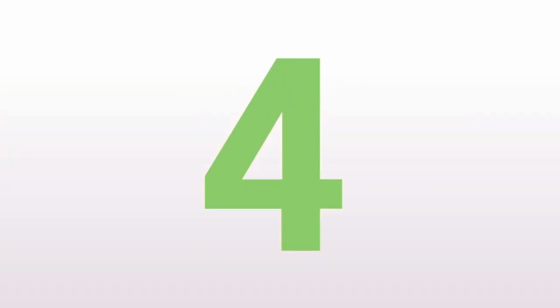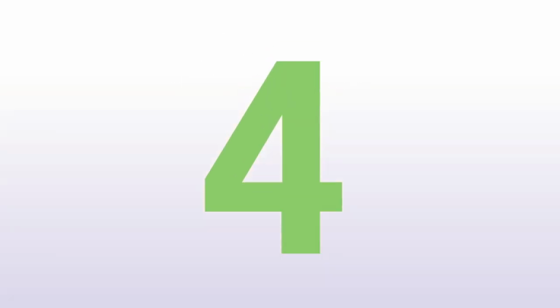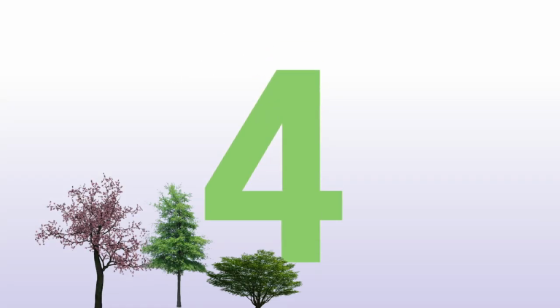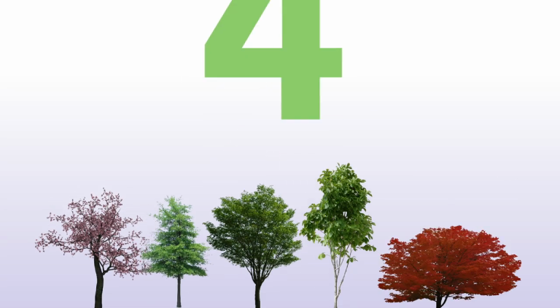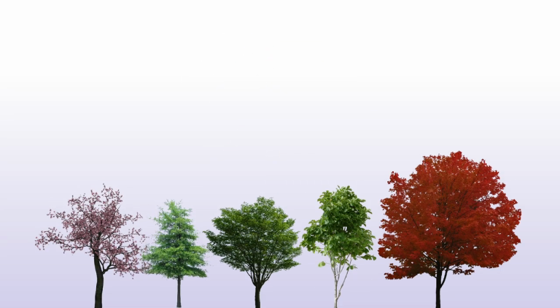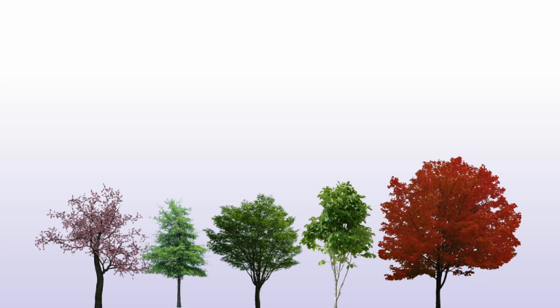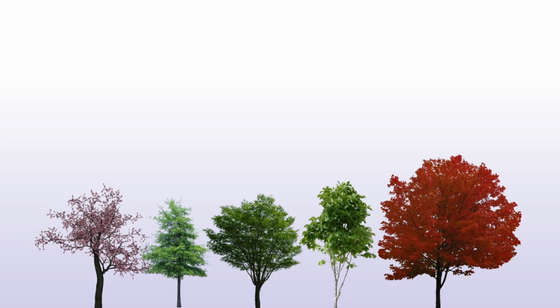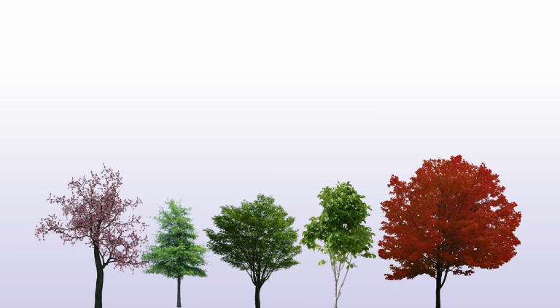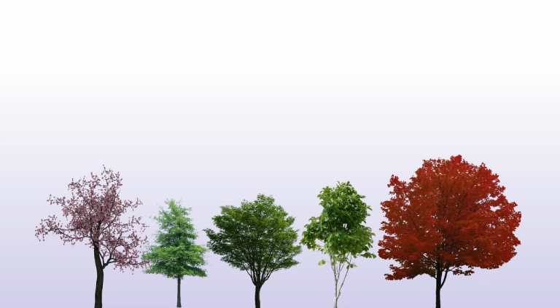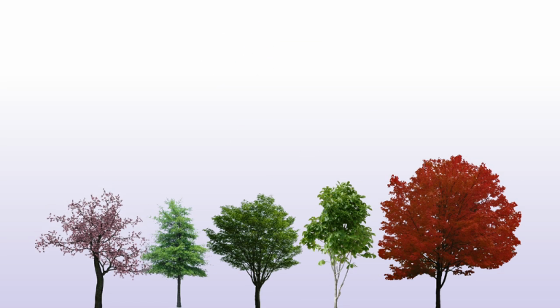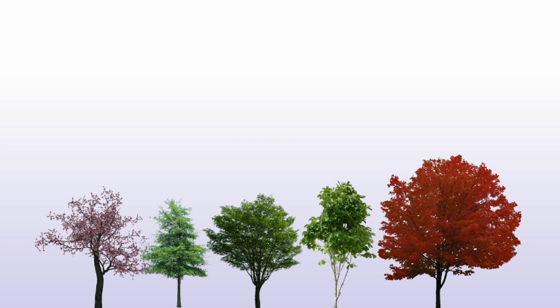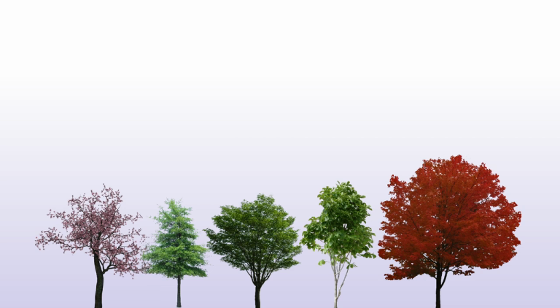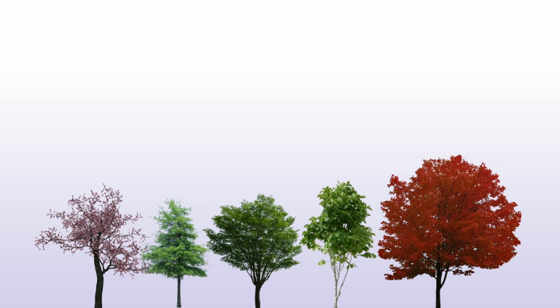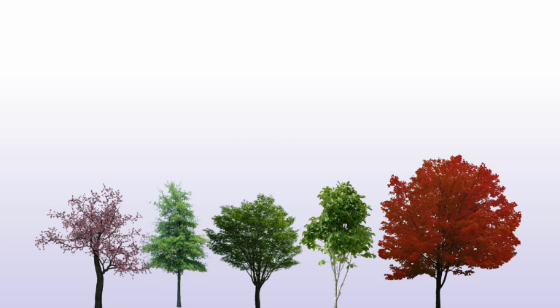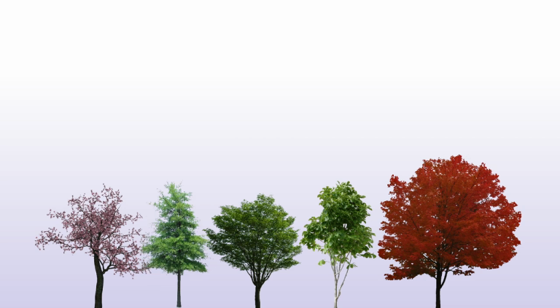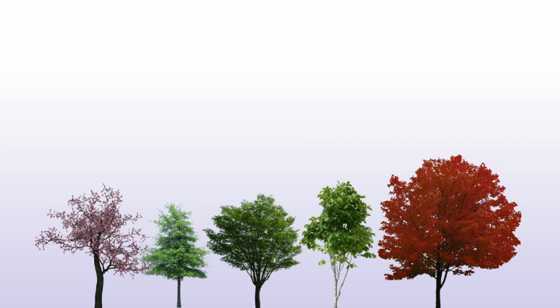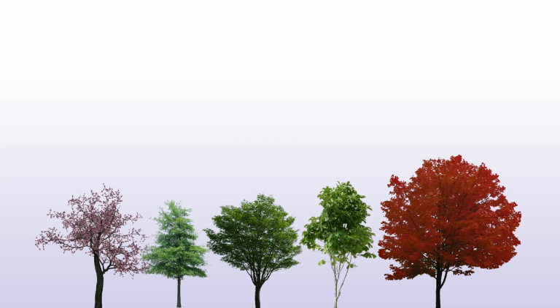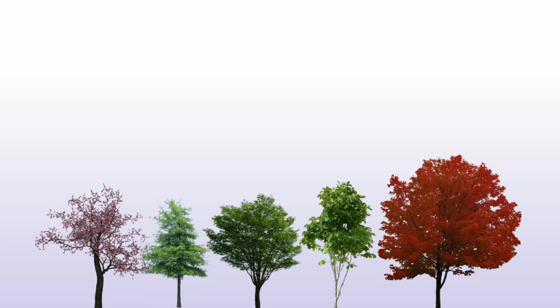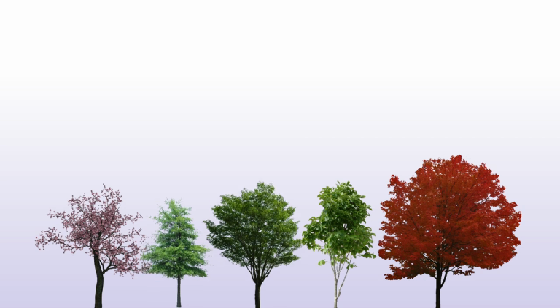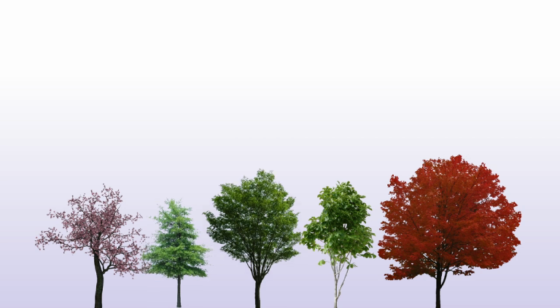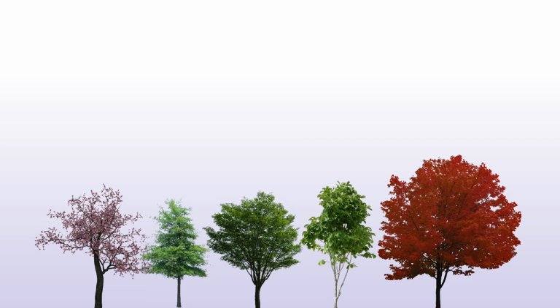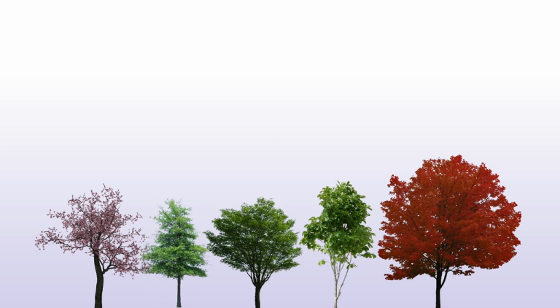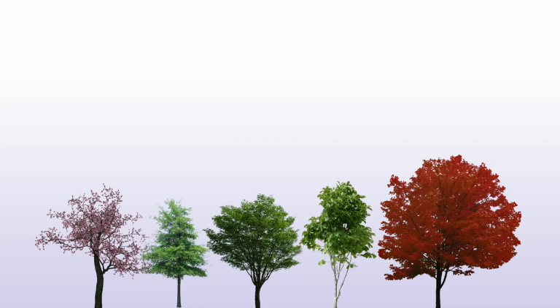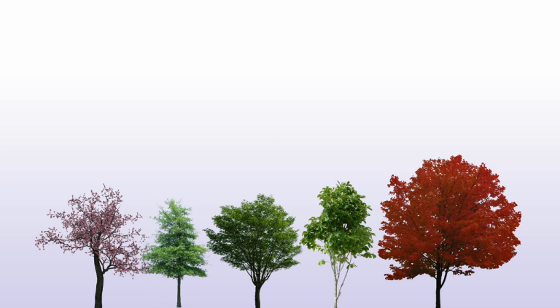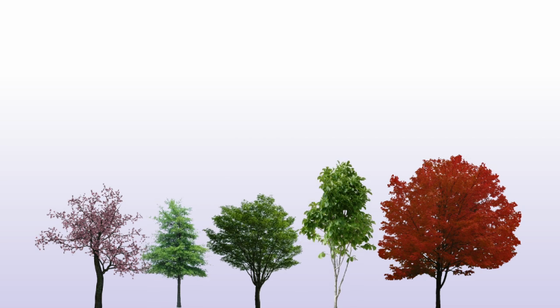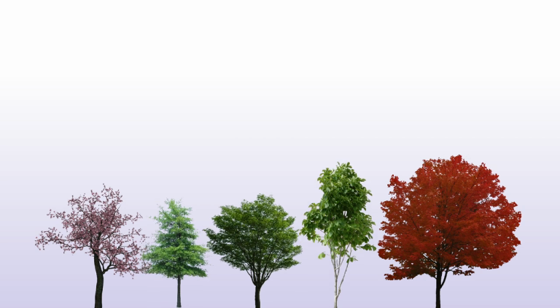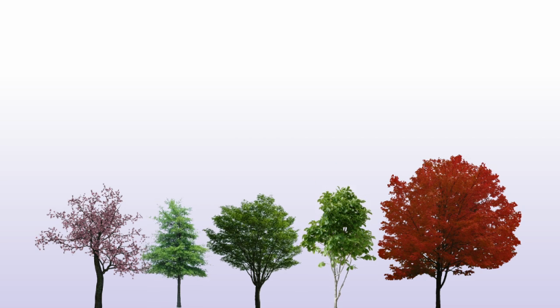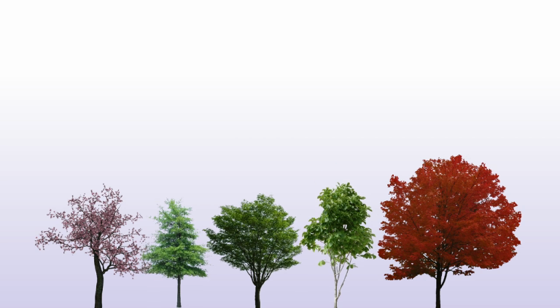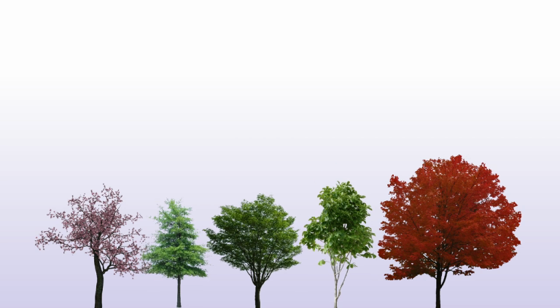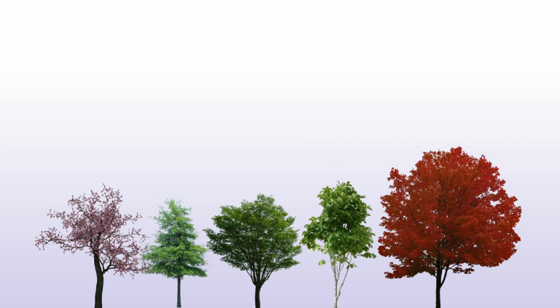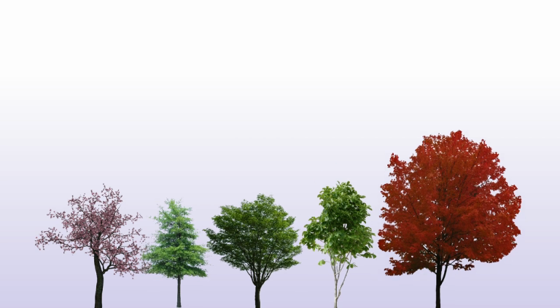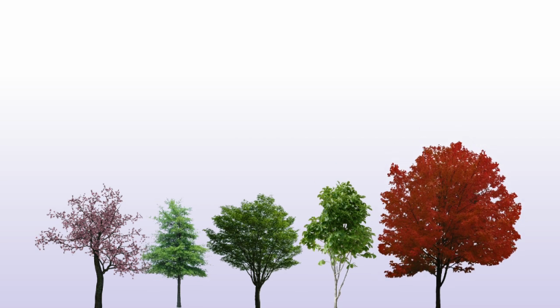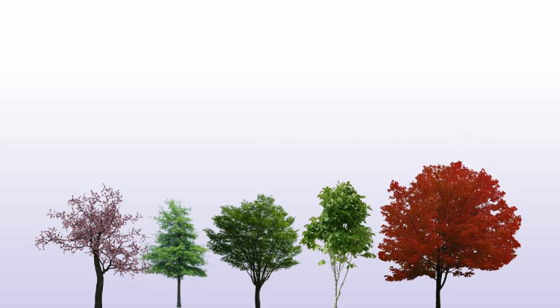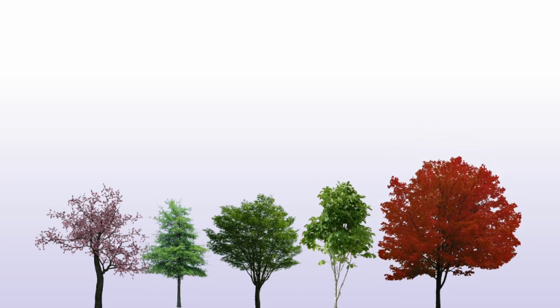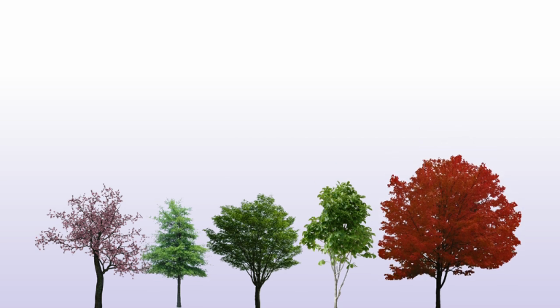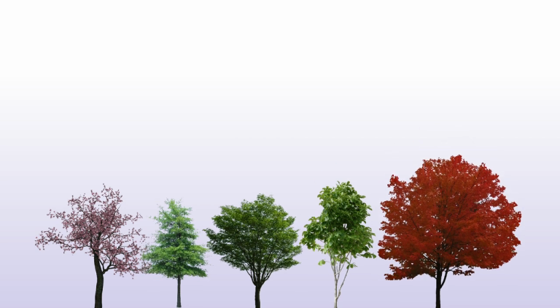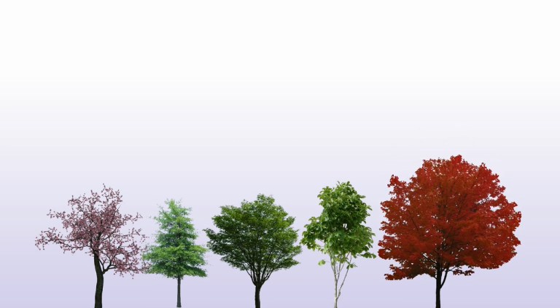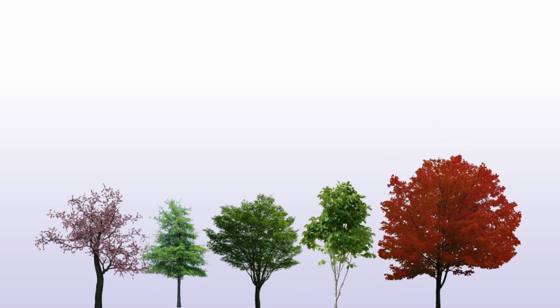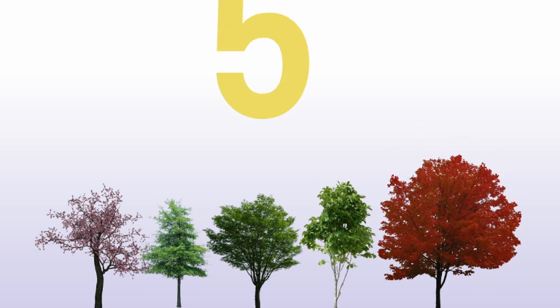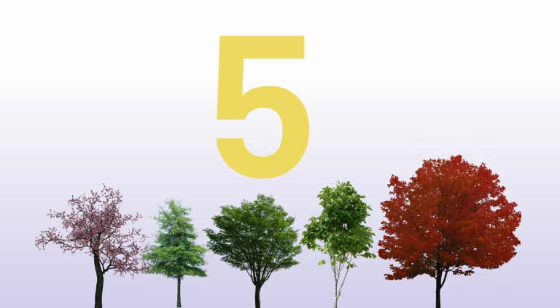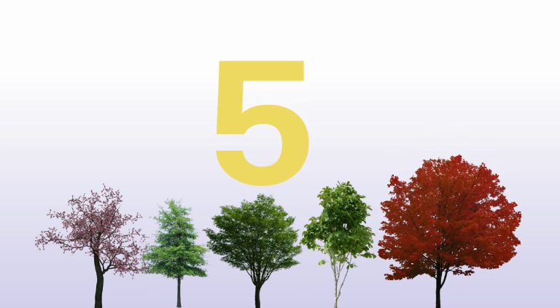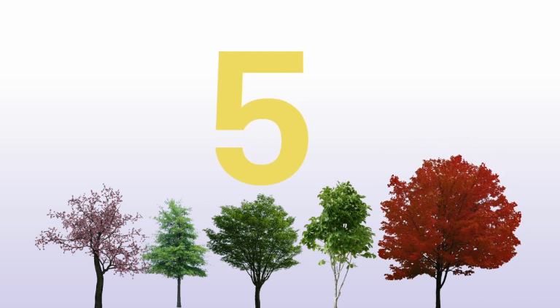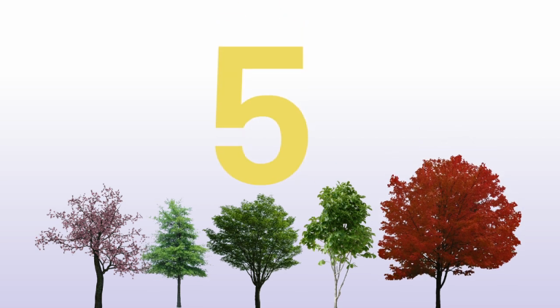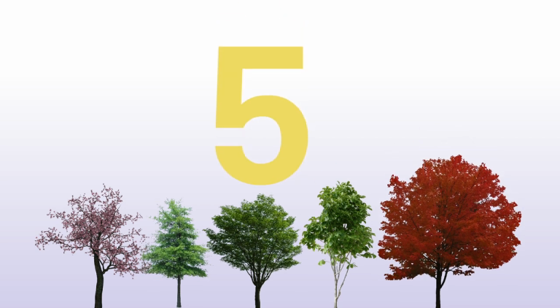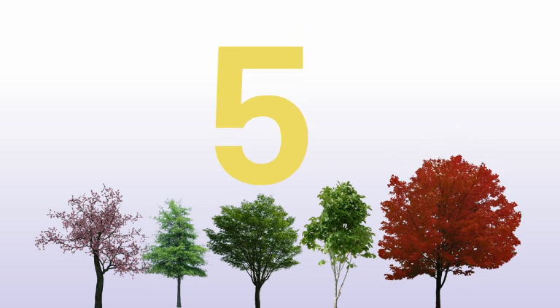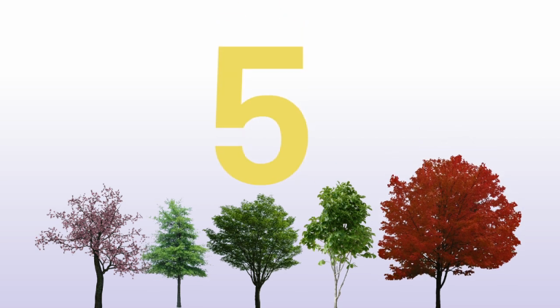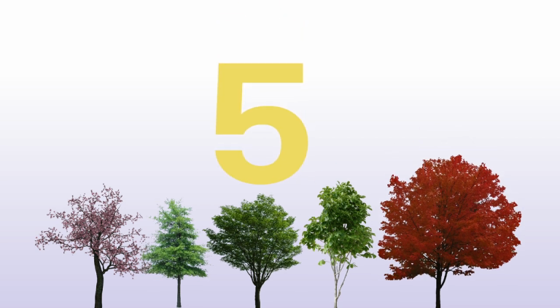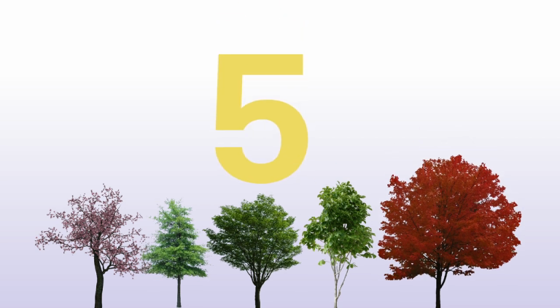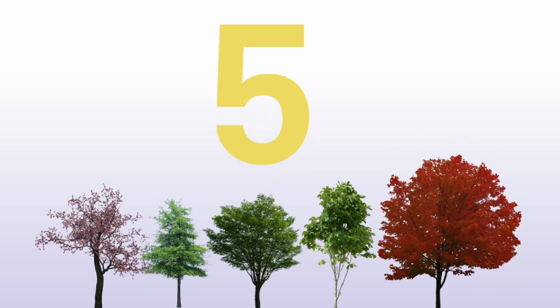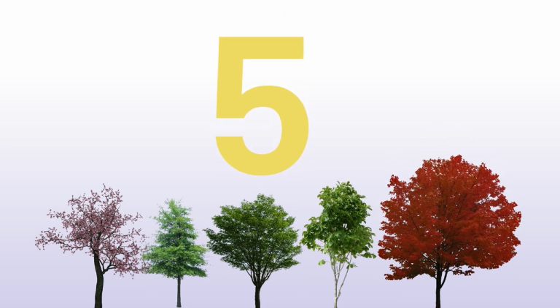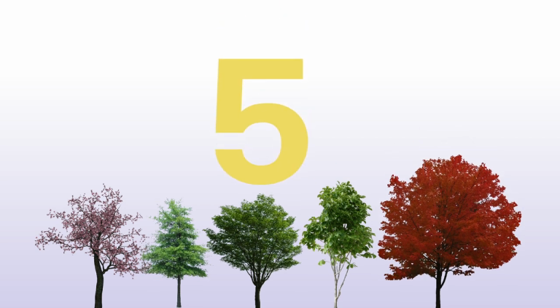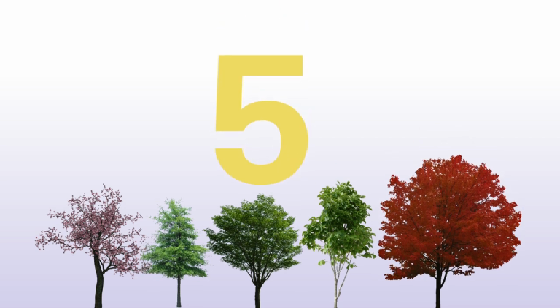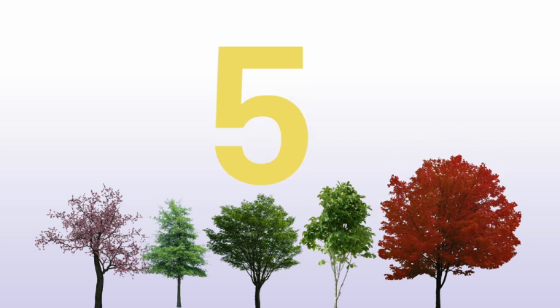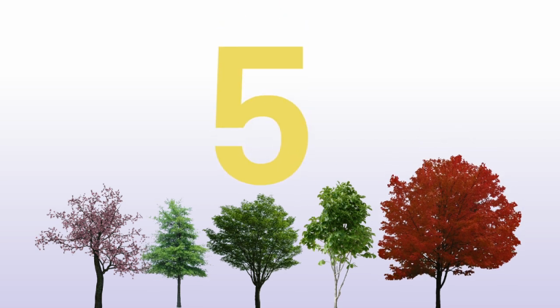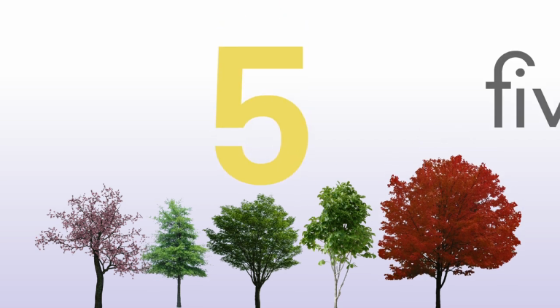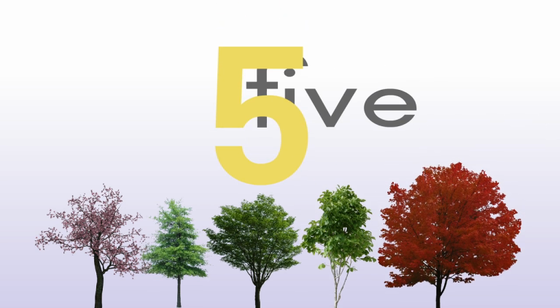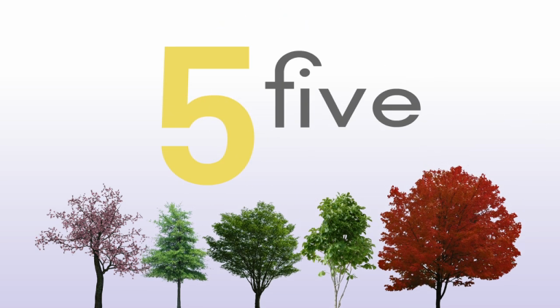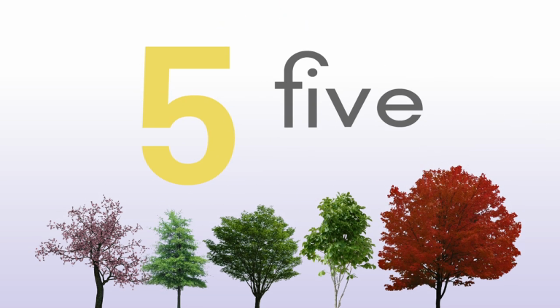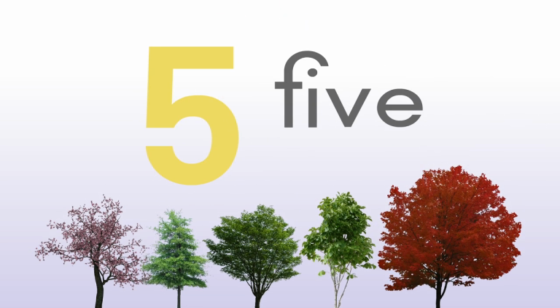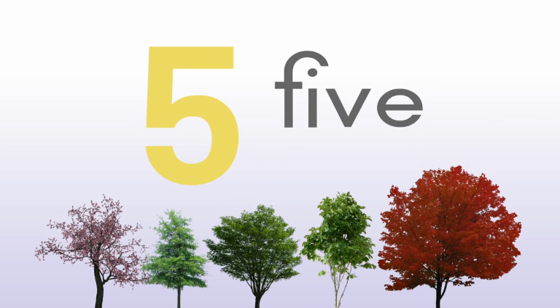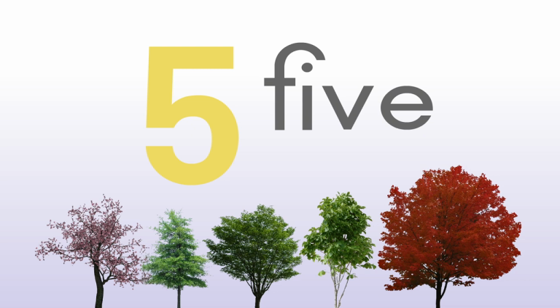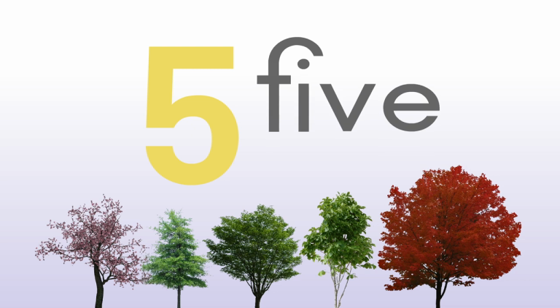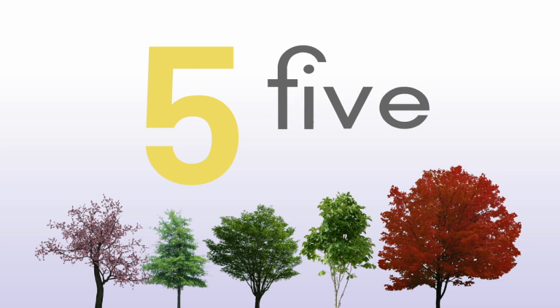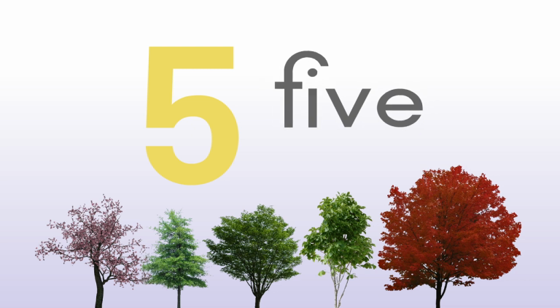One, two, three, four, five — five trees.